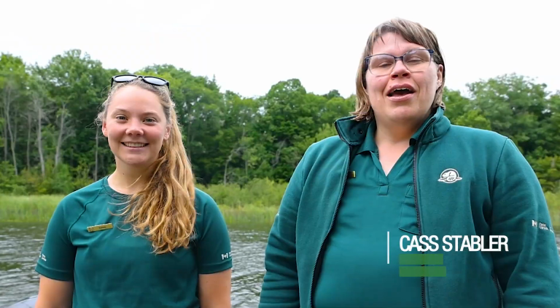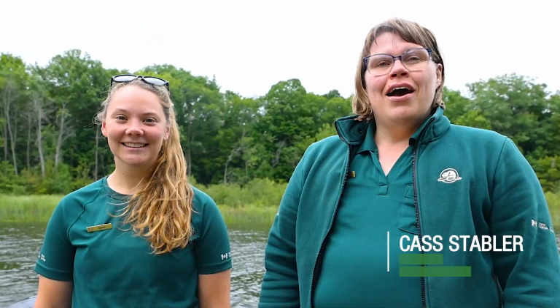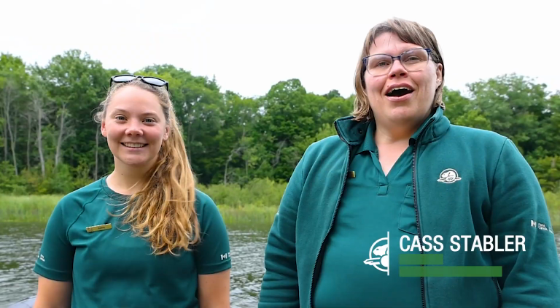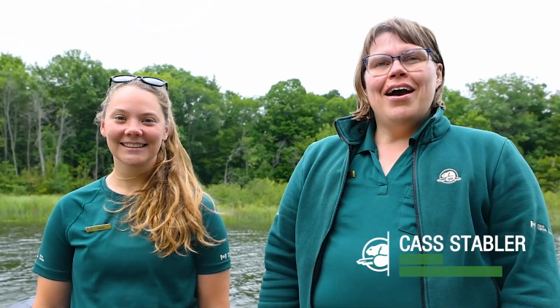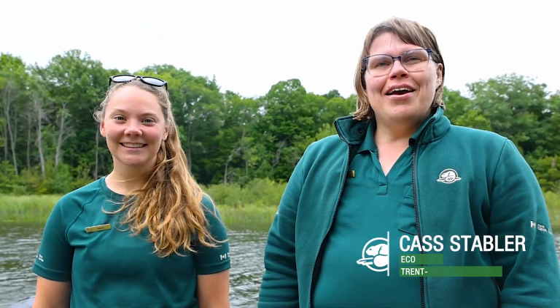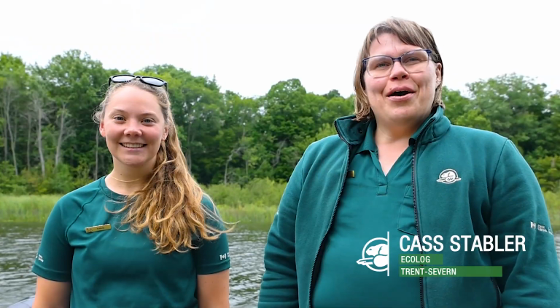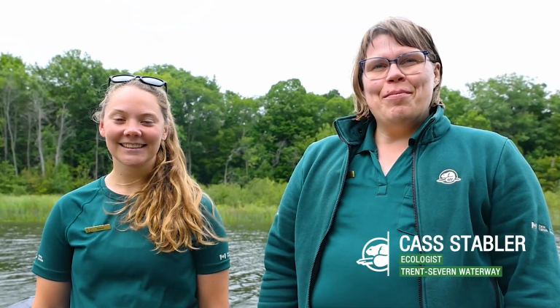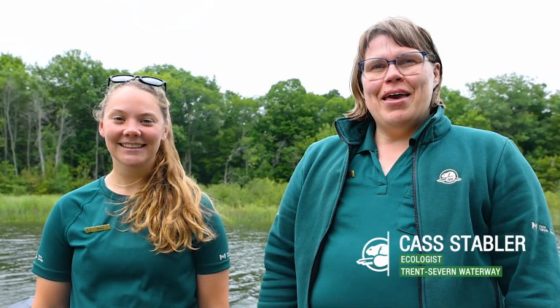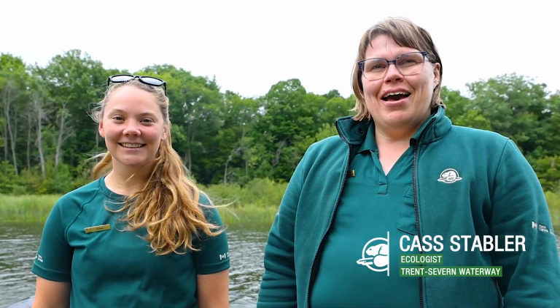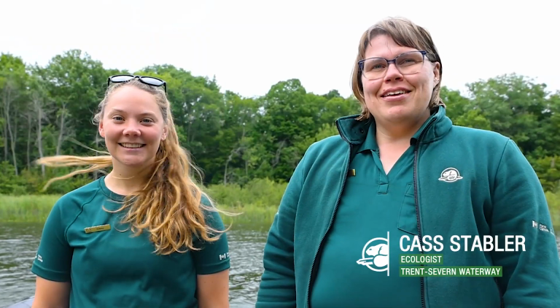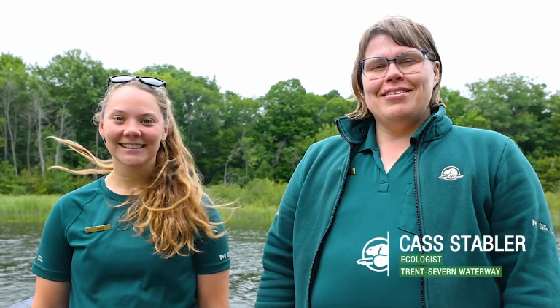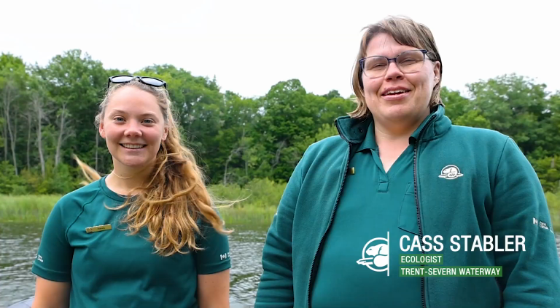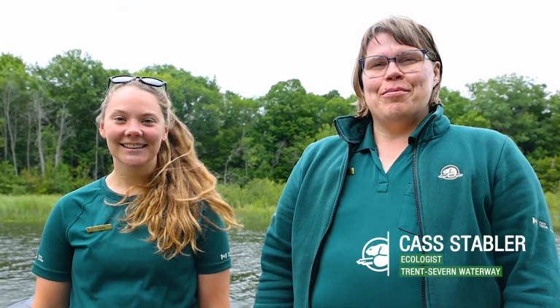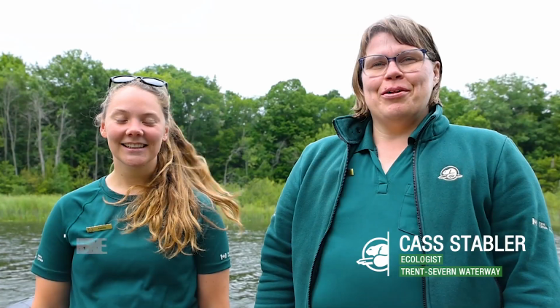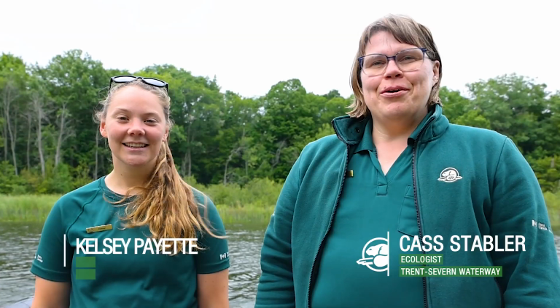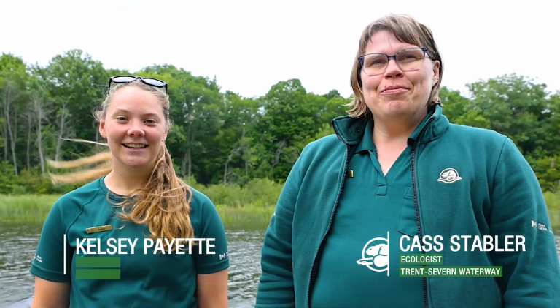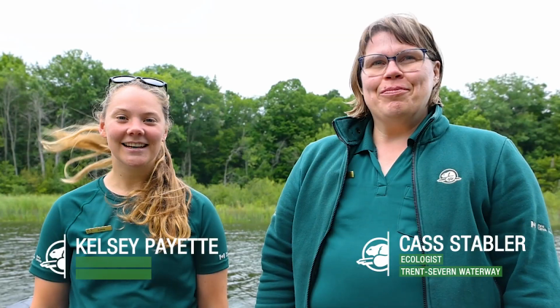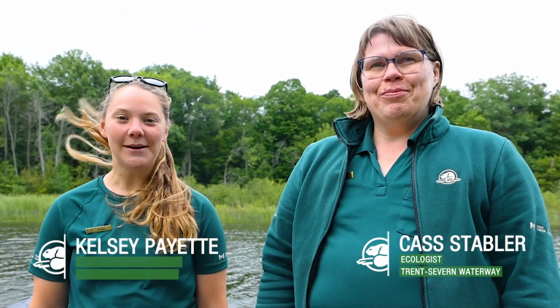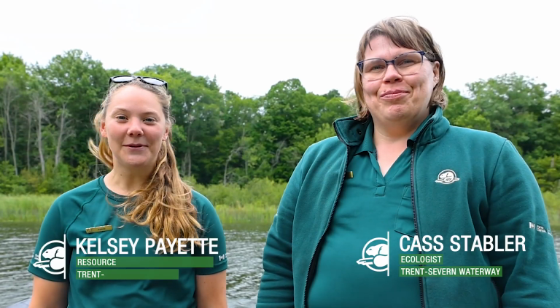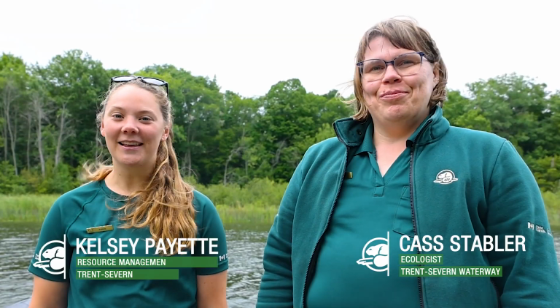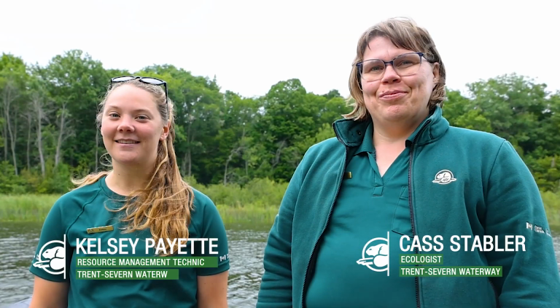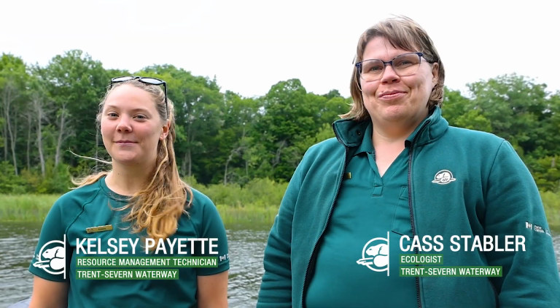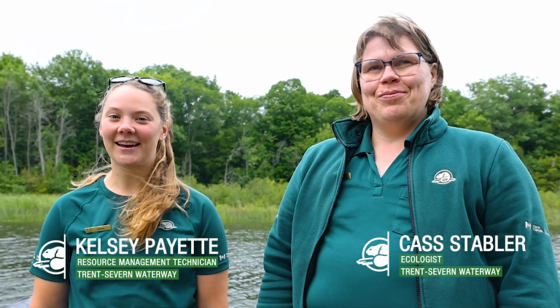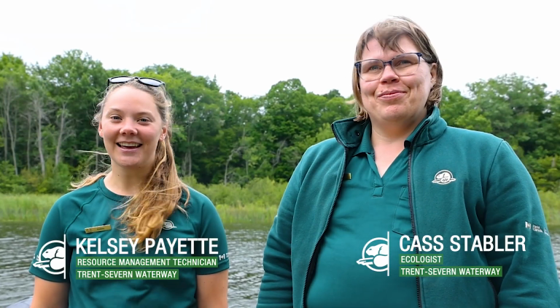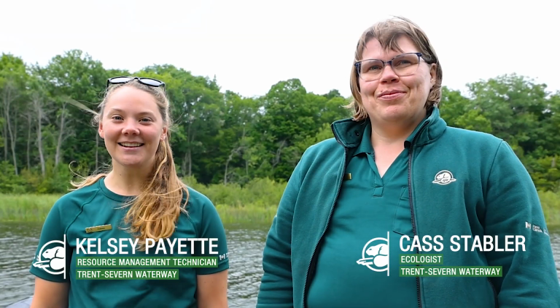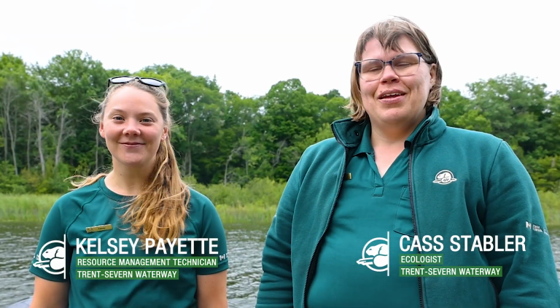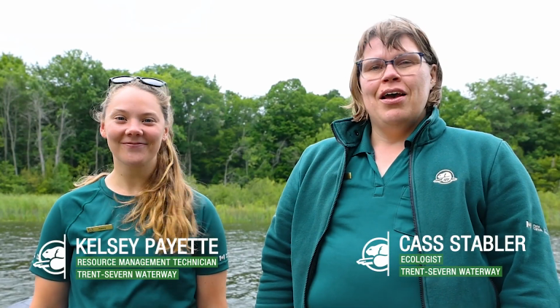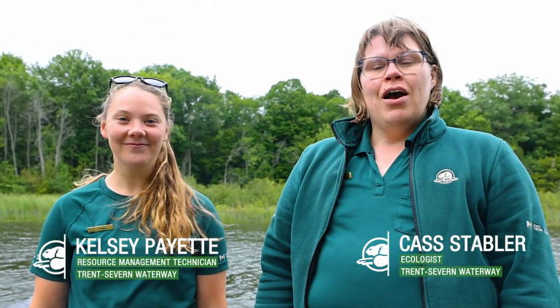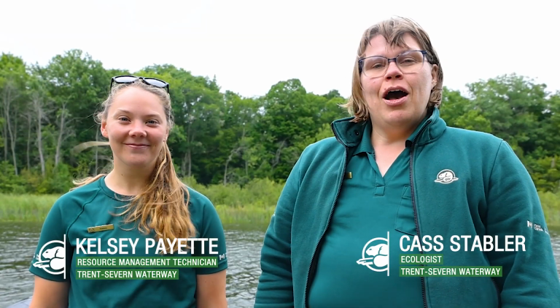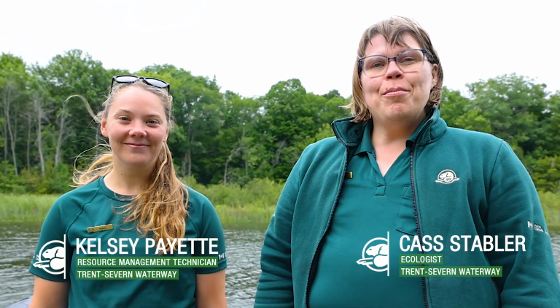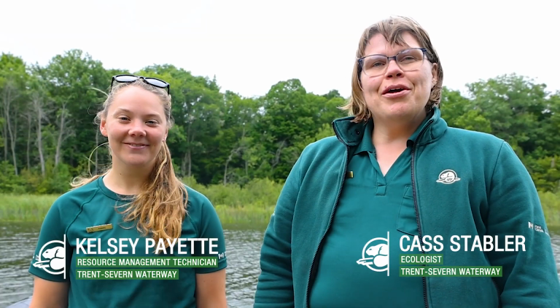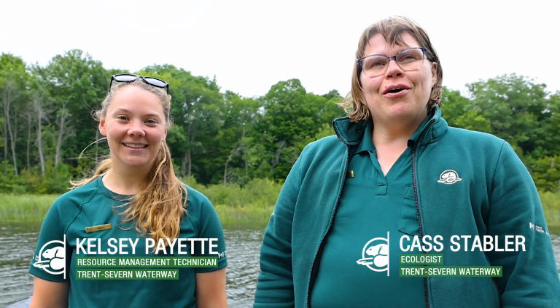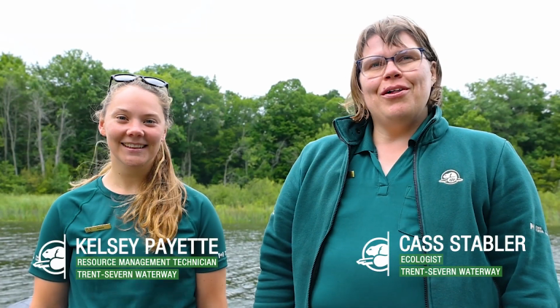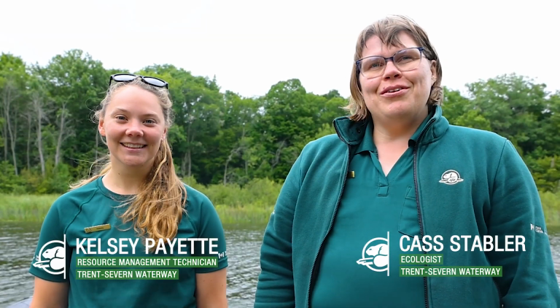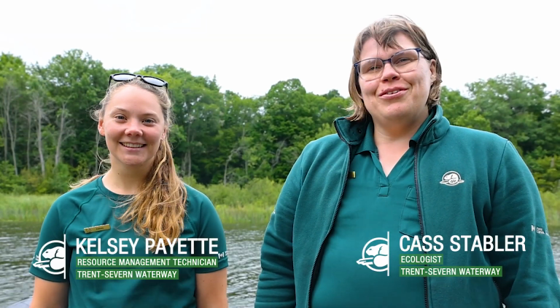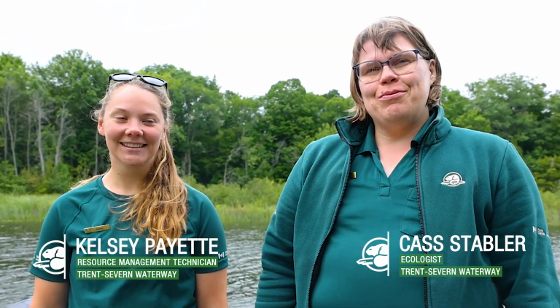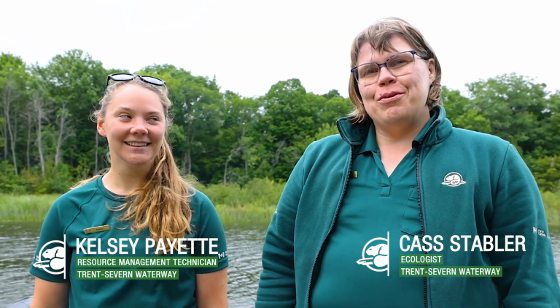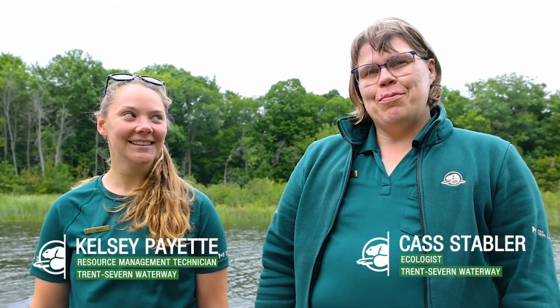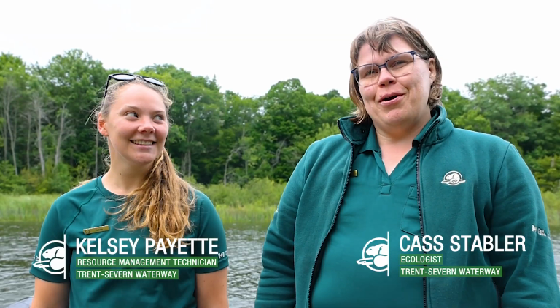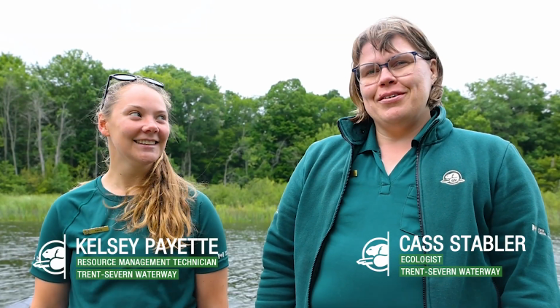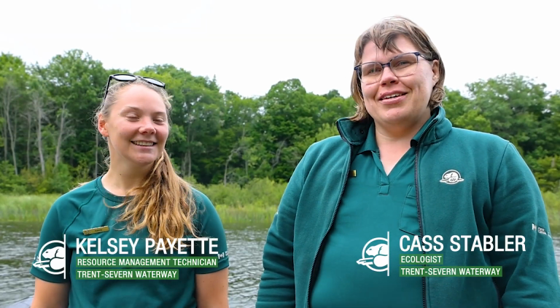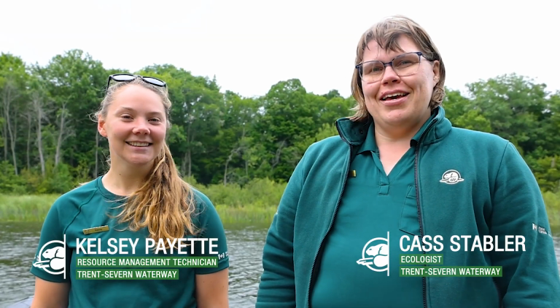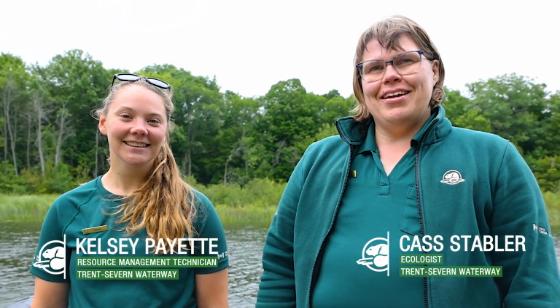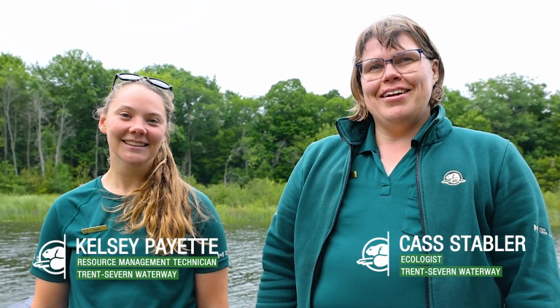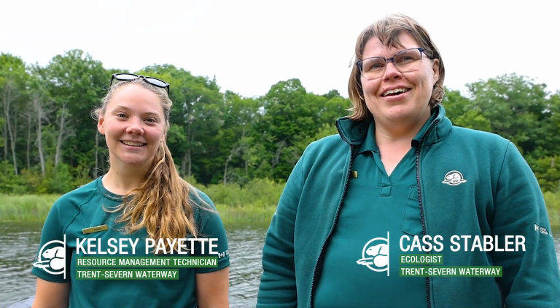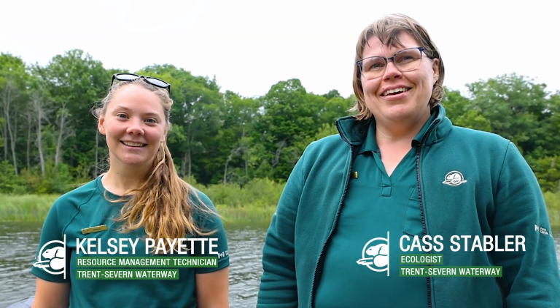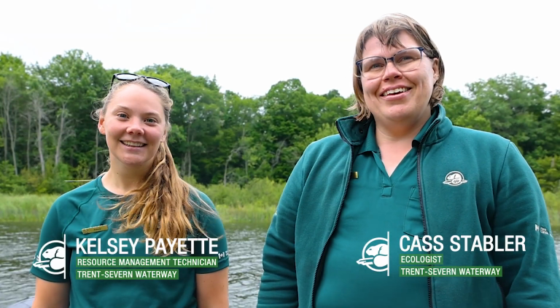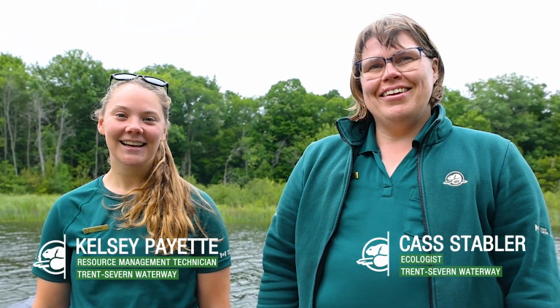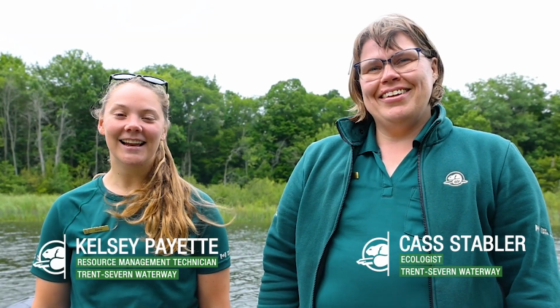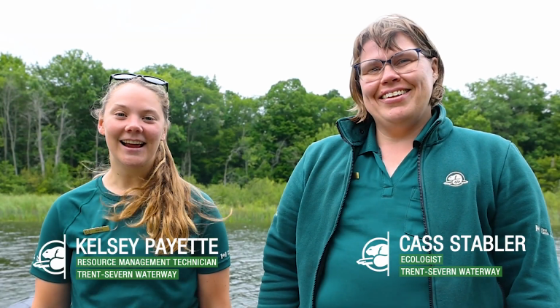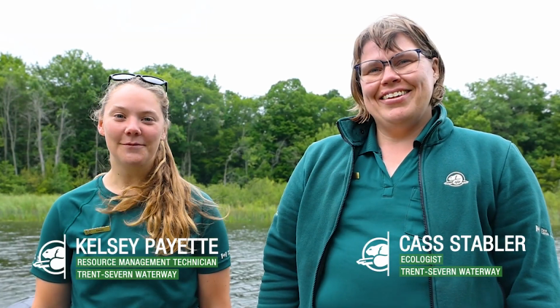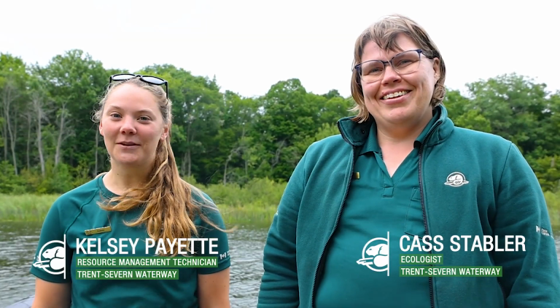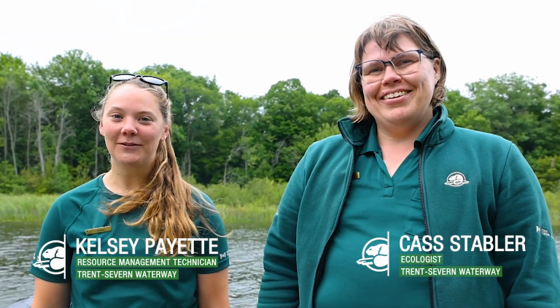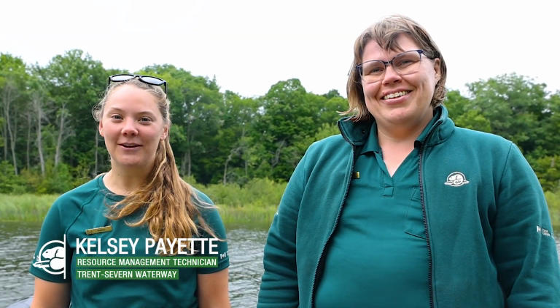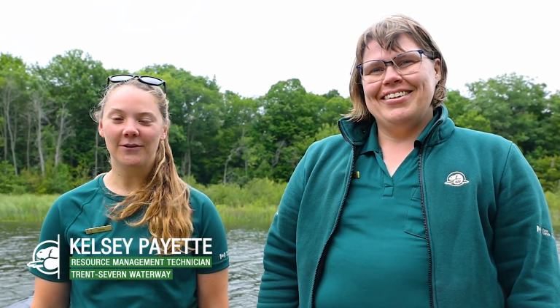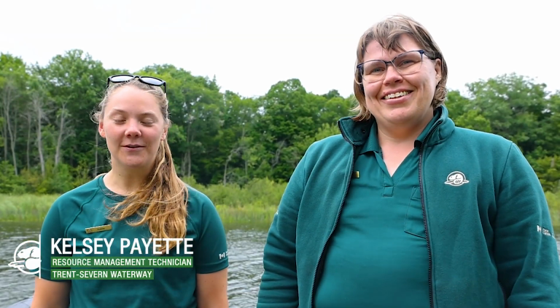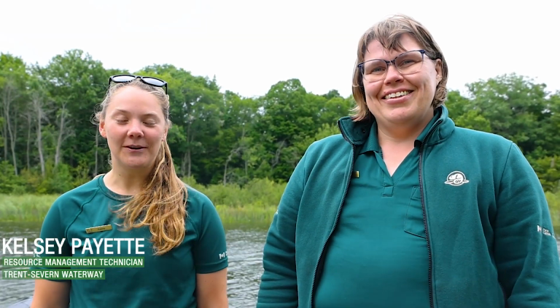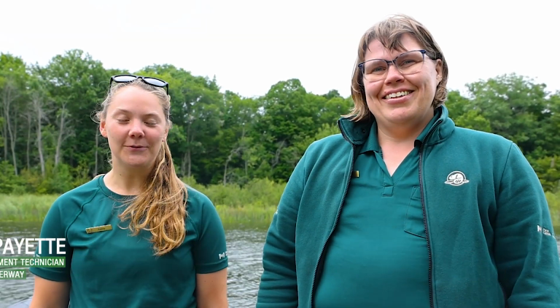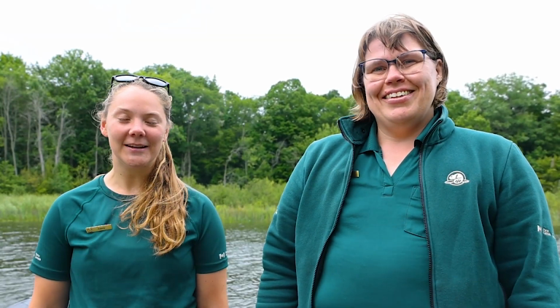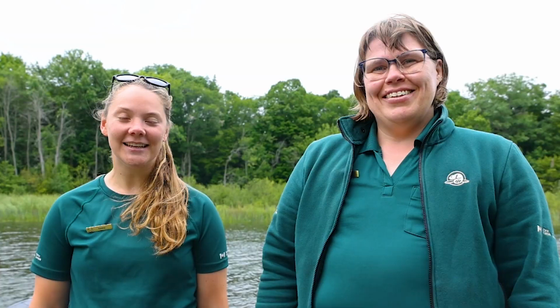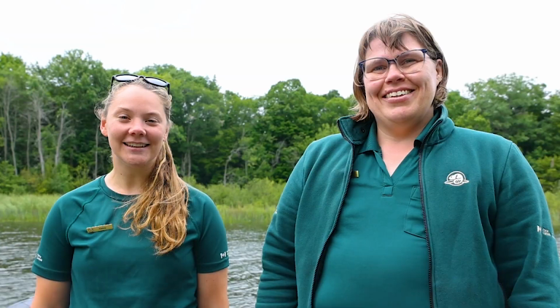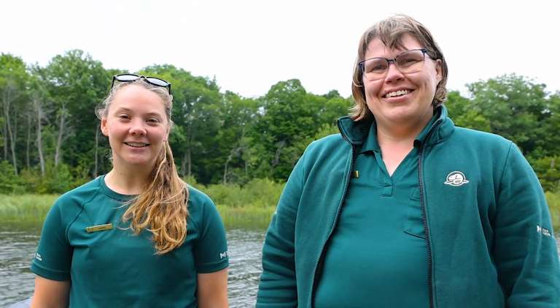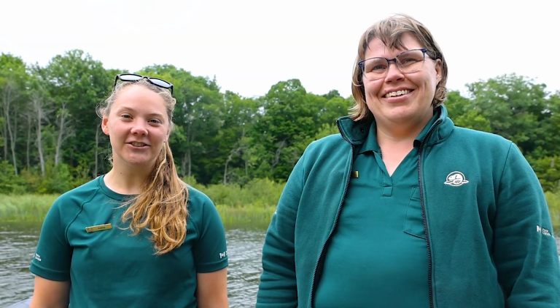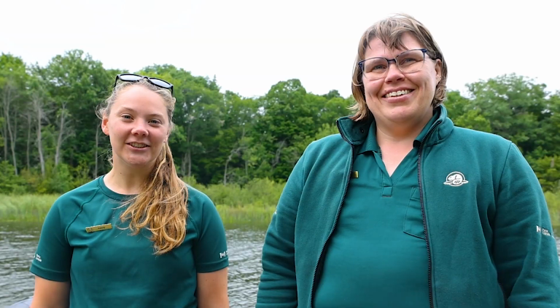Hi, I'm Kat Stabler. And I'm Kelce Dupaya. I'm an ecologist with Parks Canada. And I'm the resource management technician.